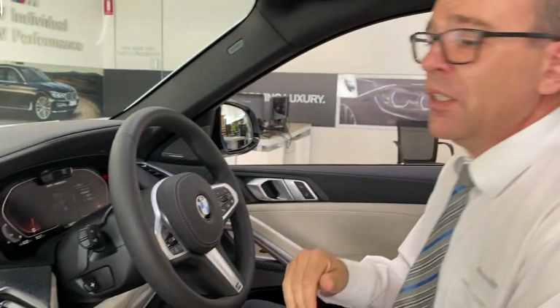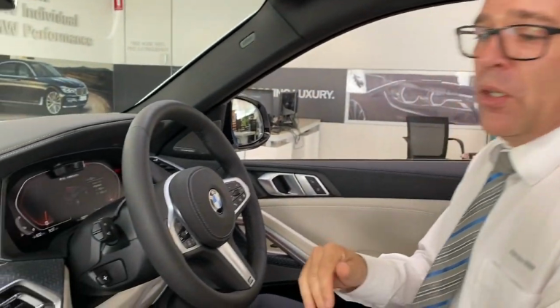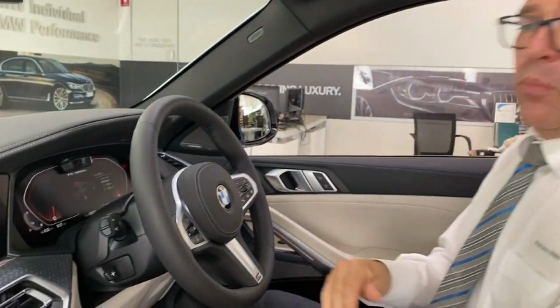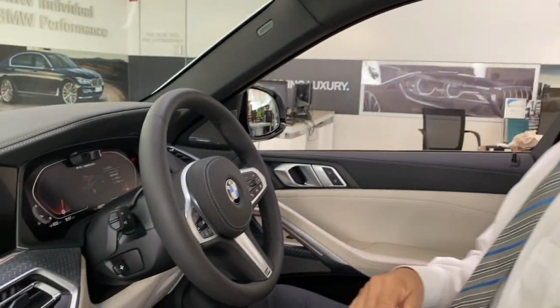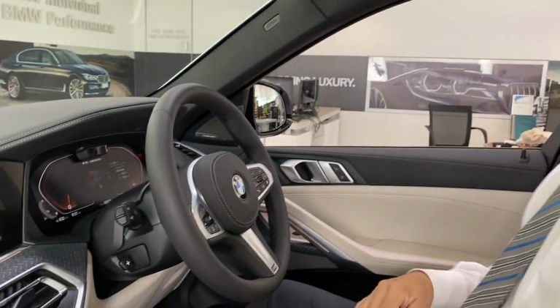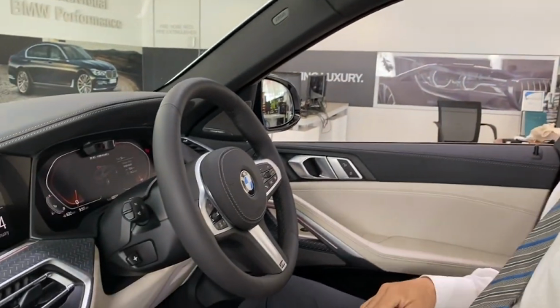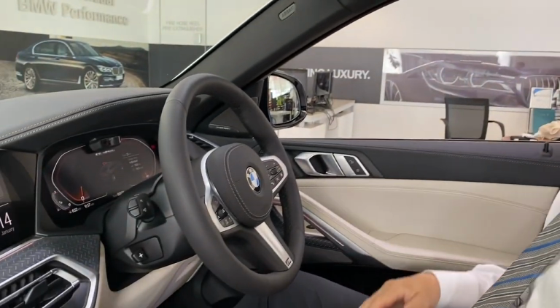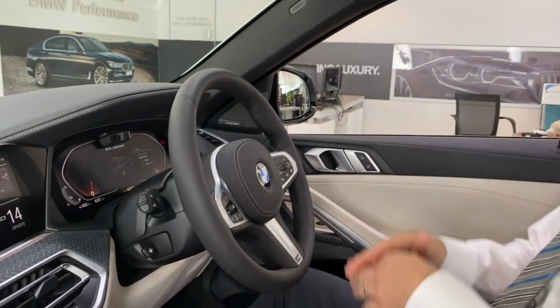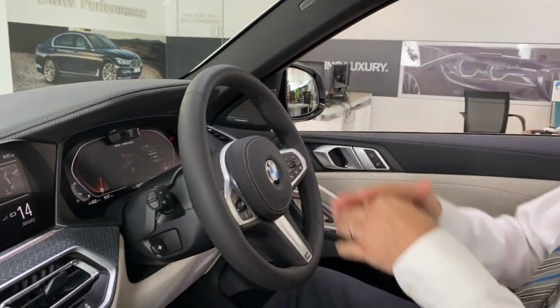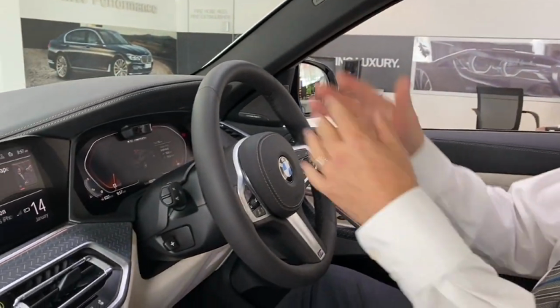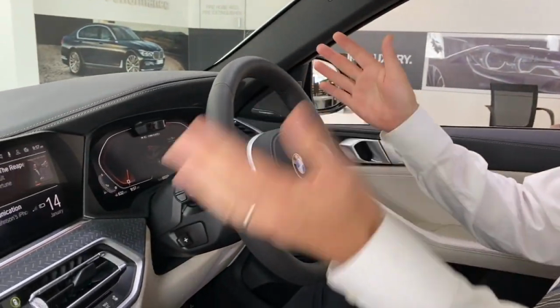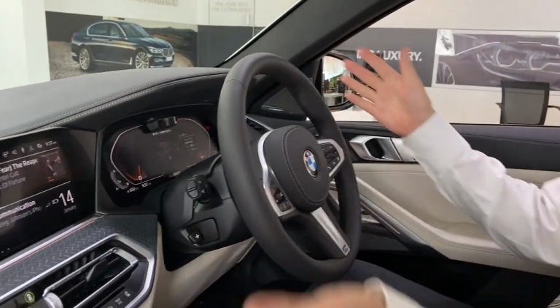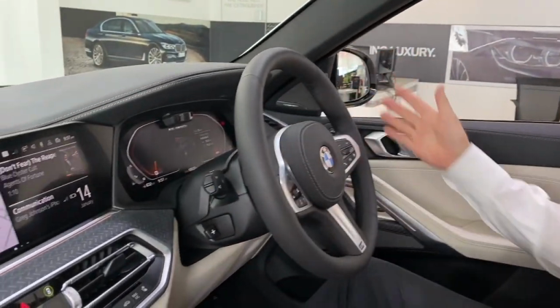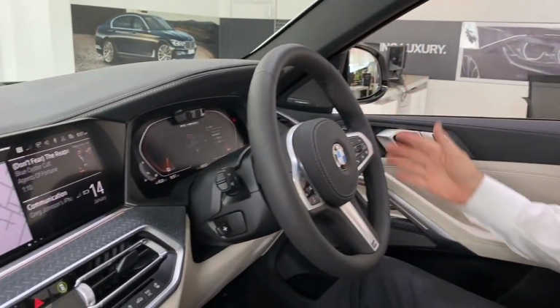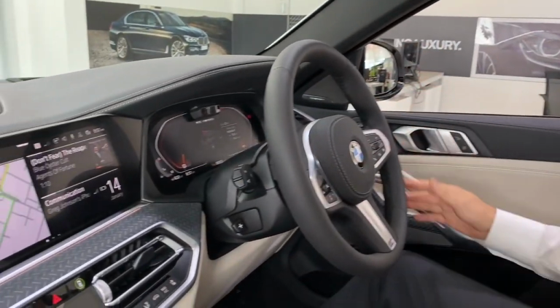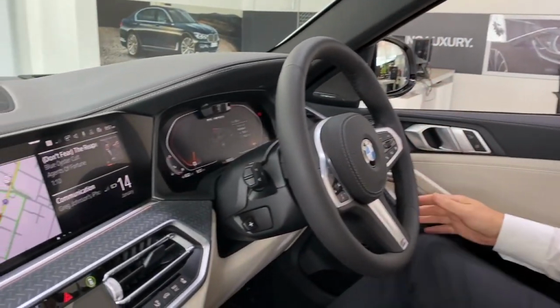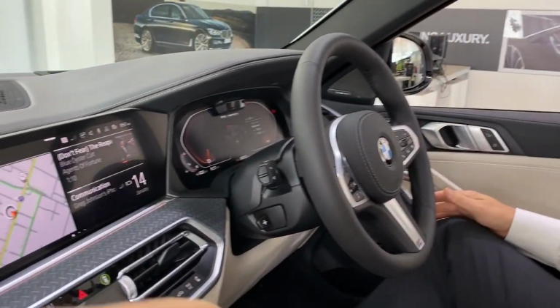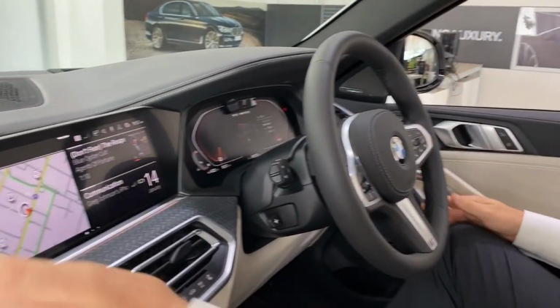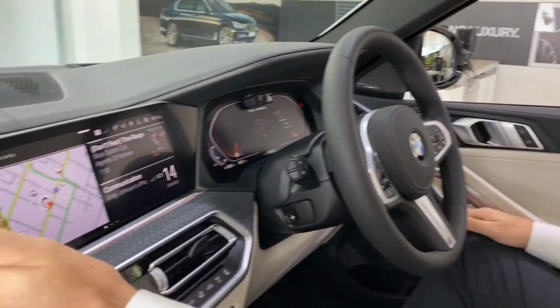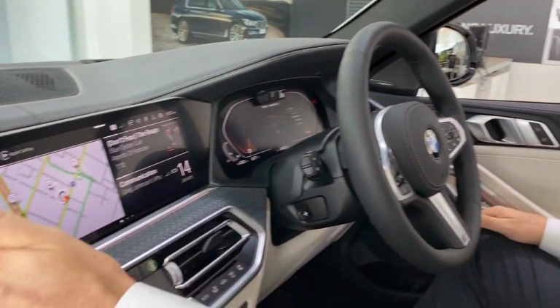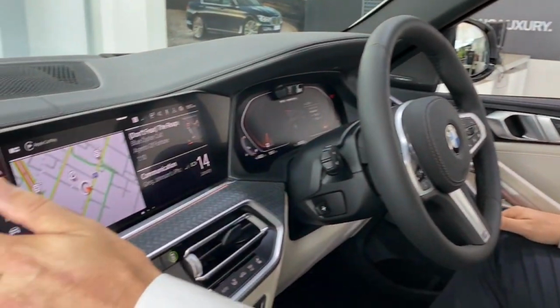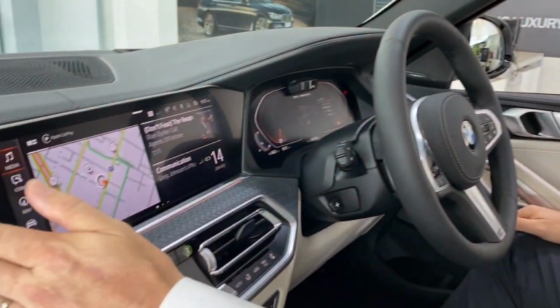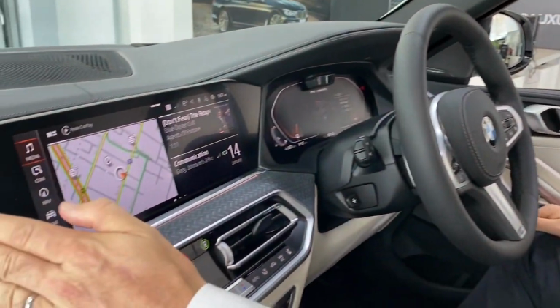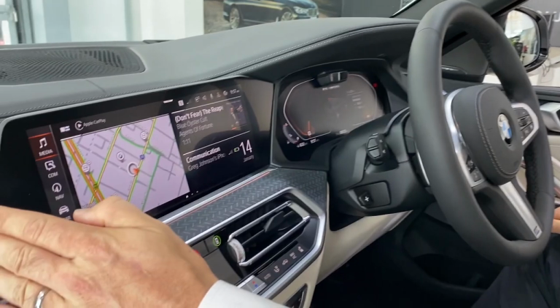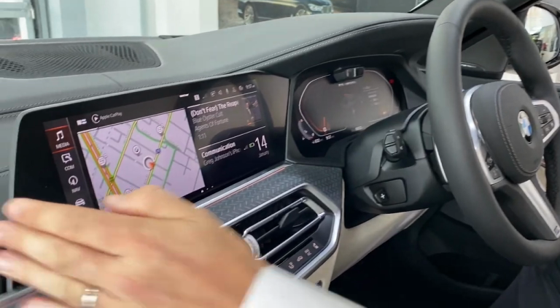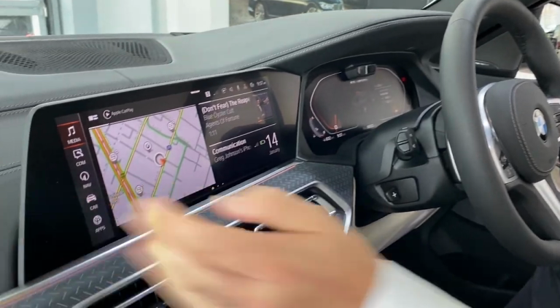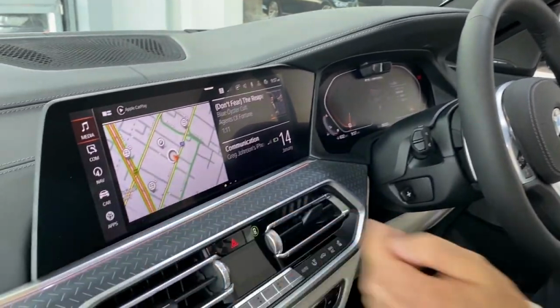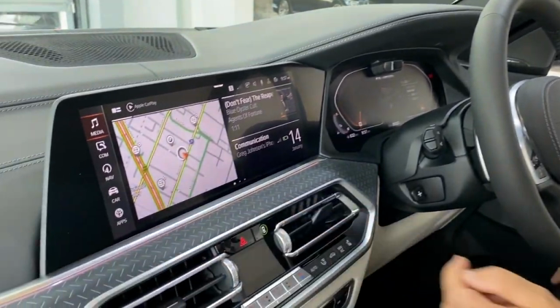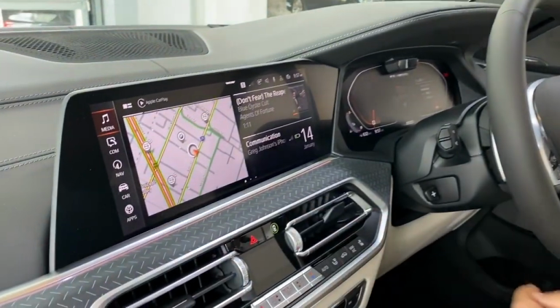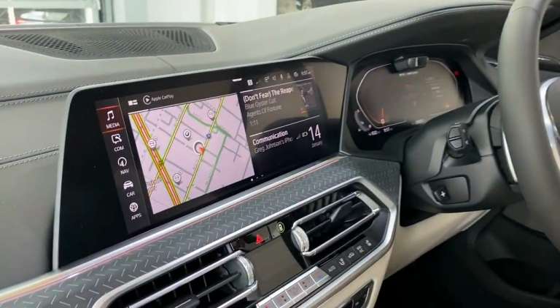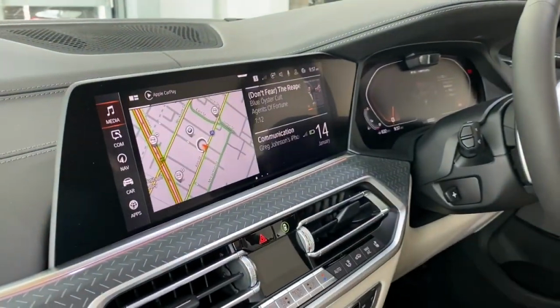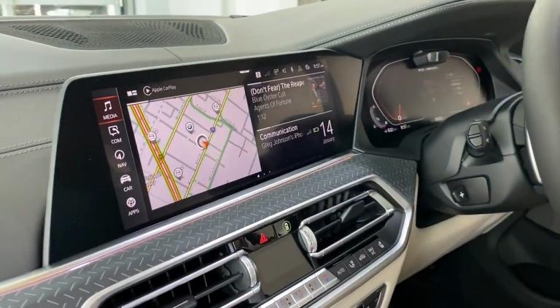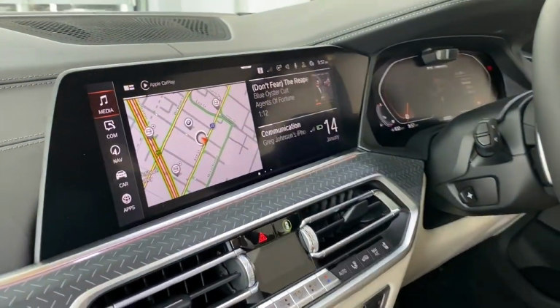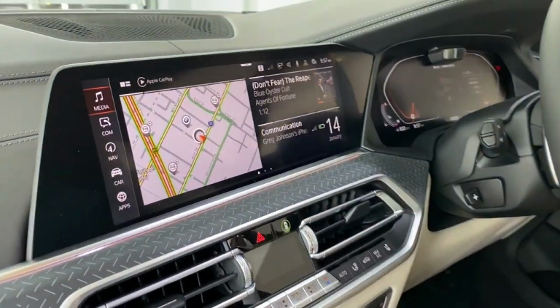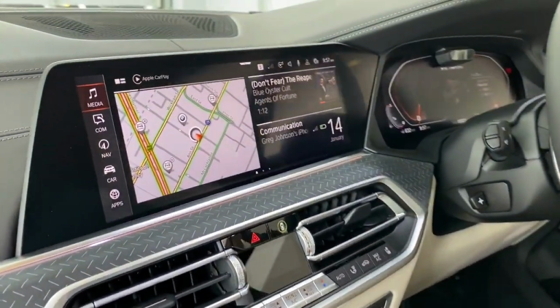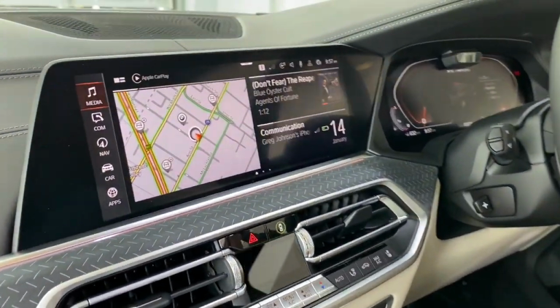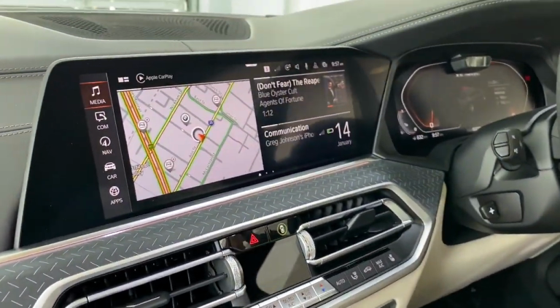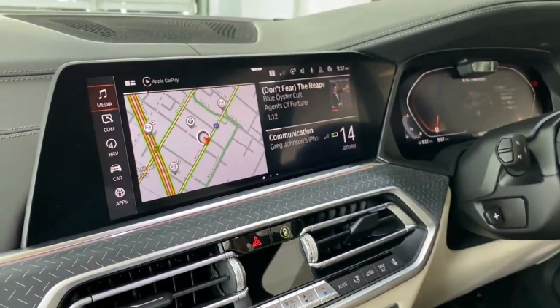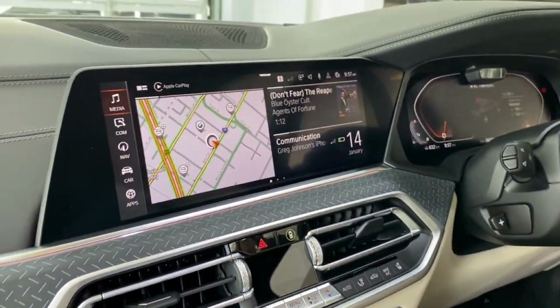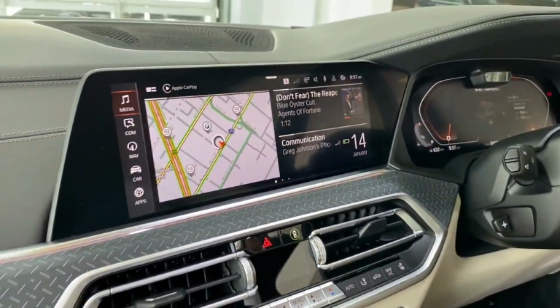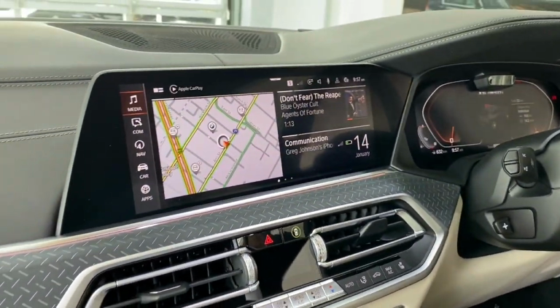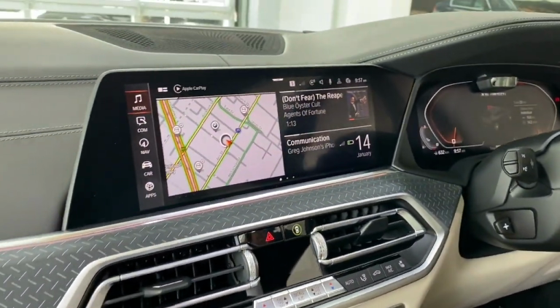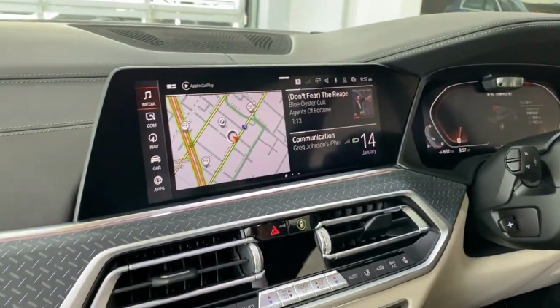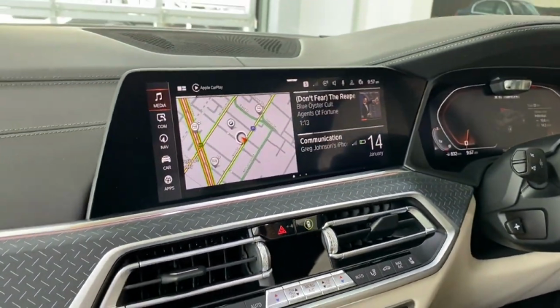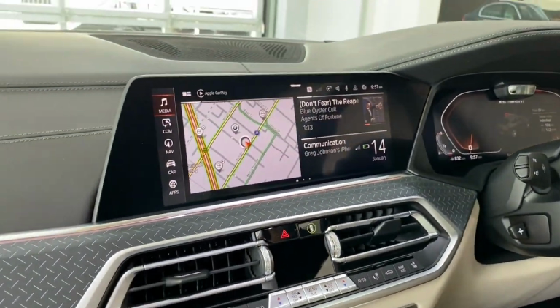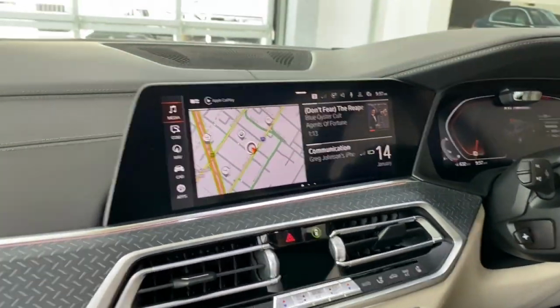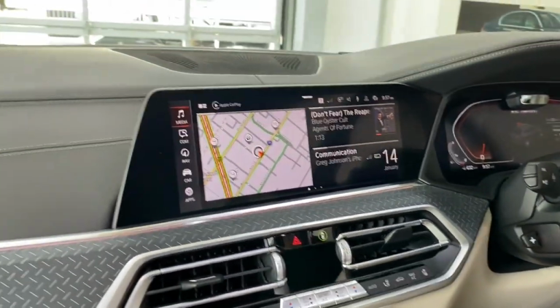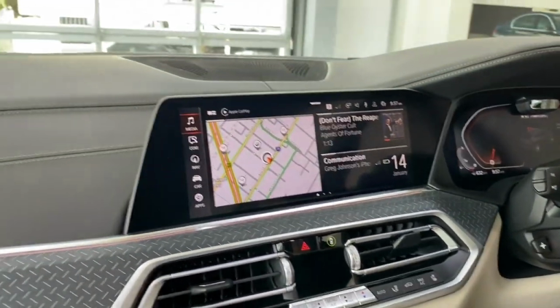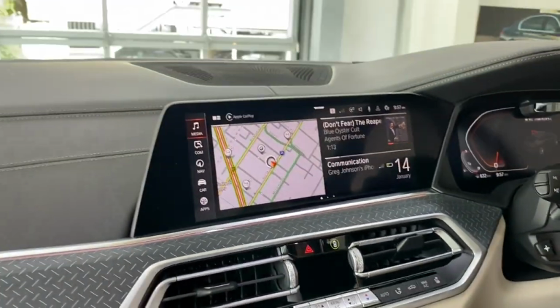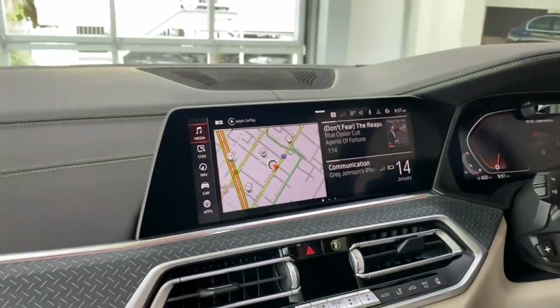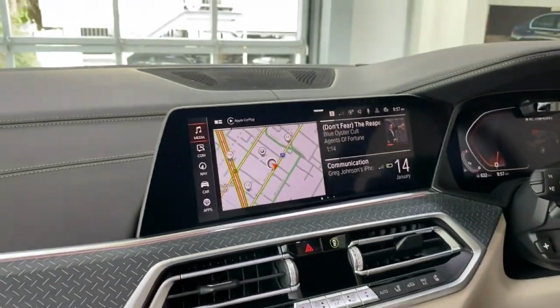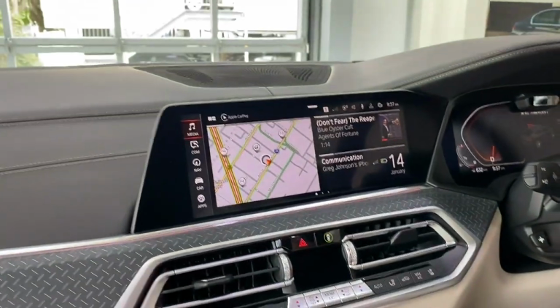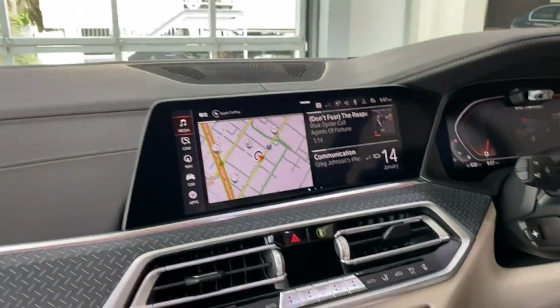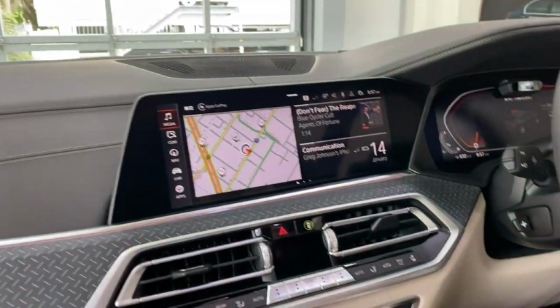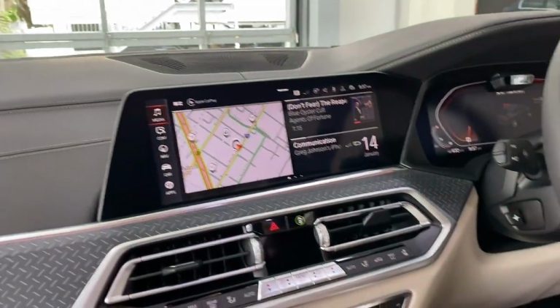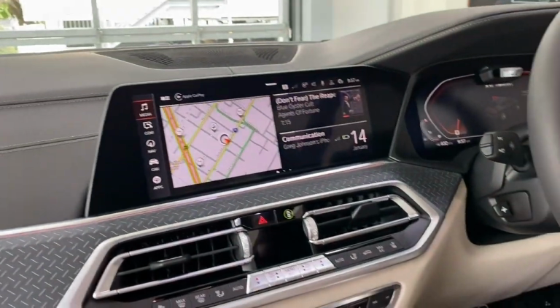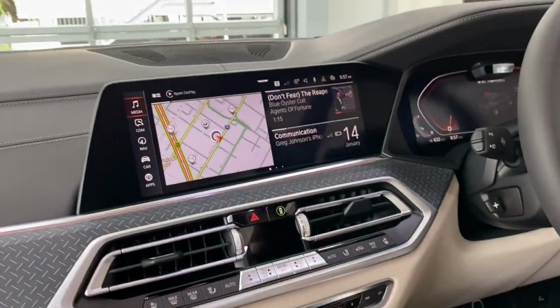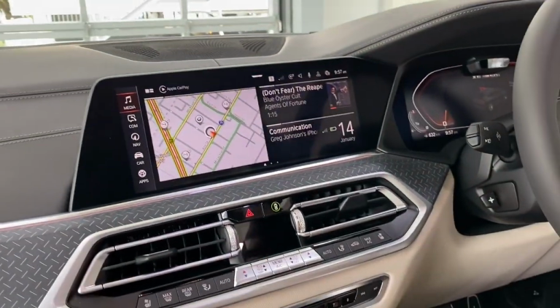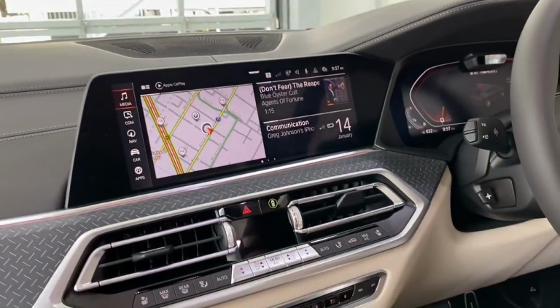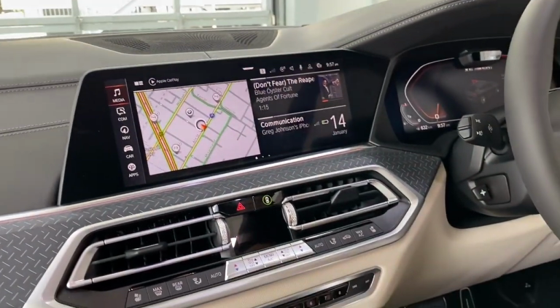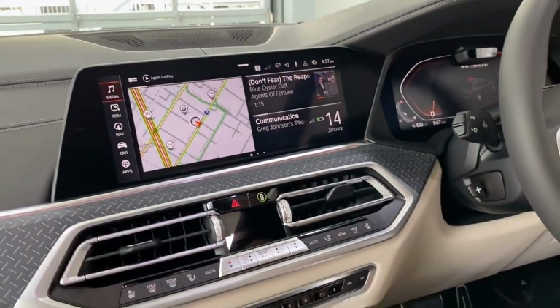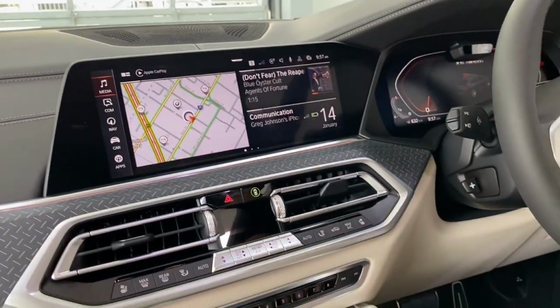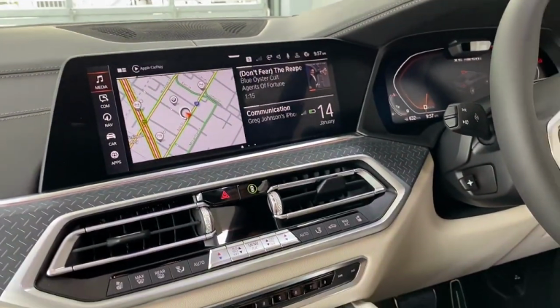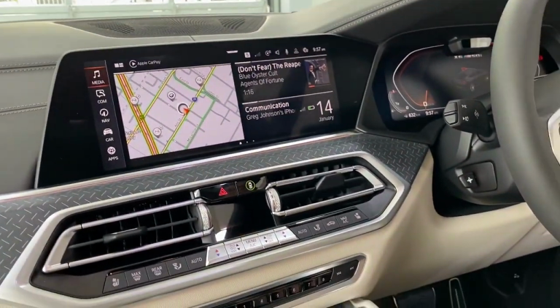Moving into the front of the cabin, here we have the new iDrive 7. This is the latest and greatest technology from BMW.